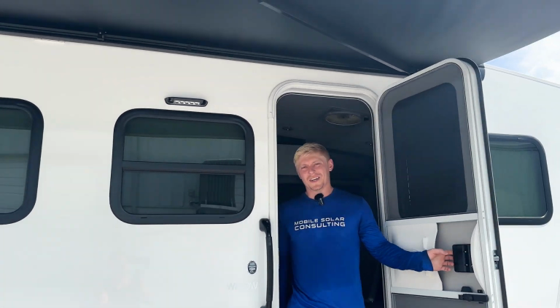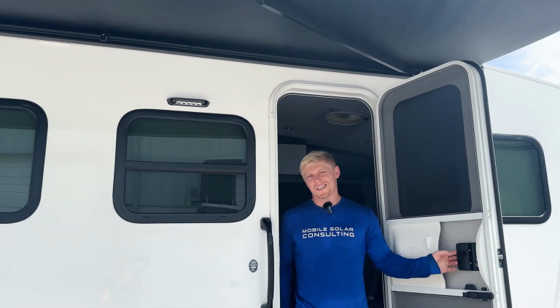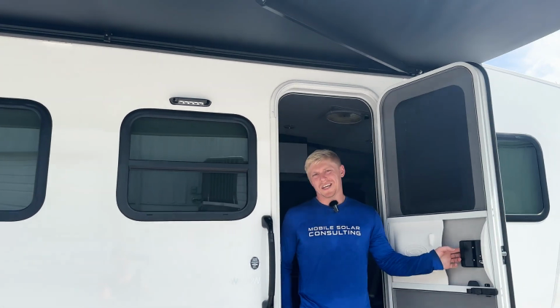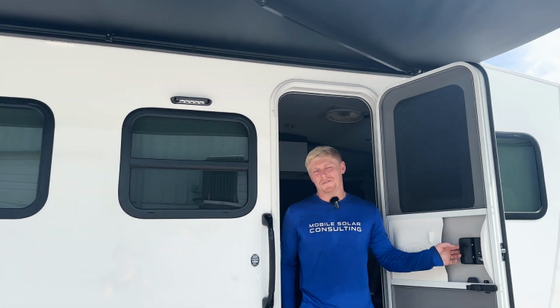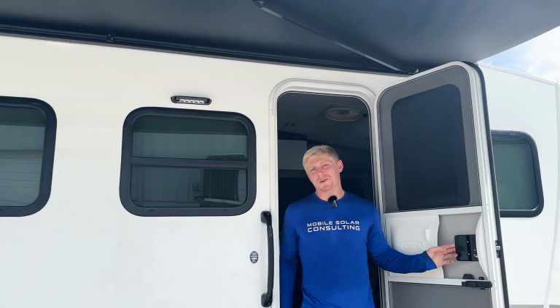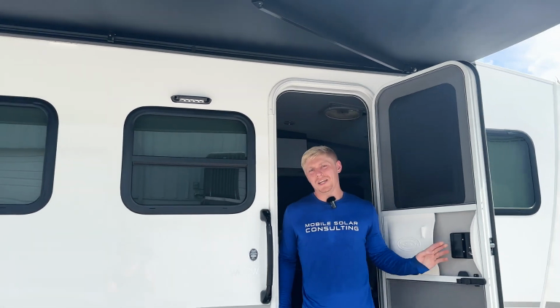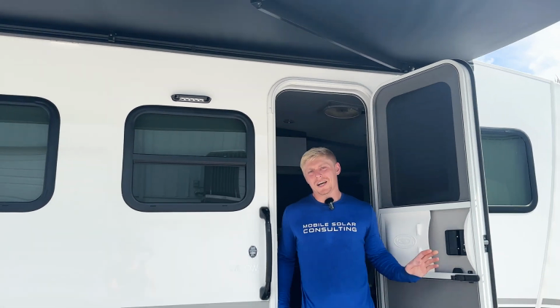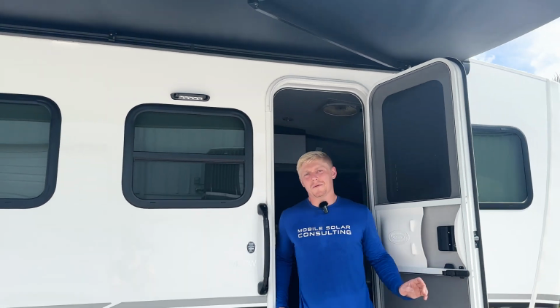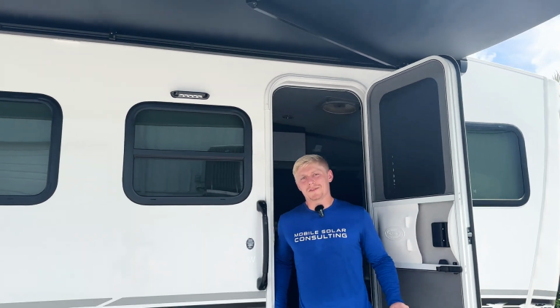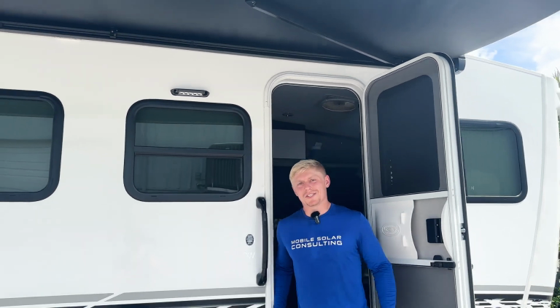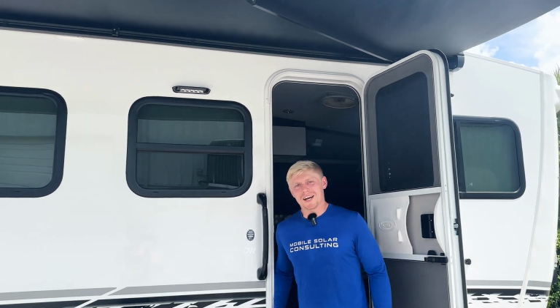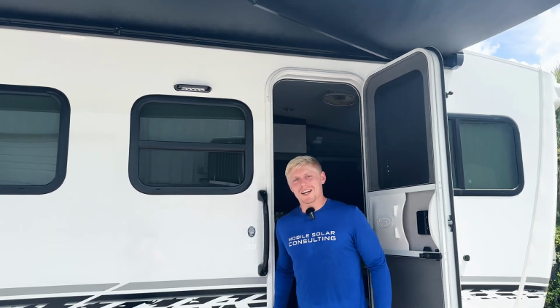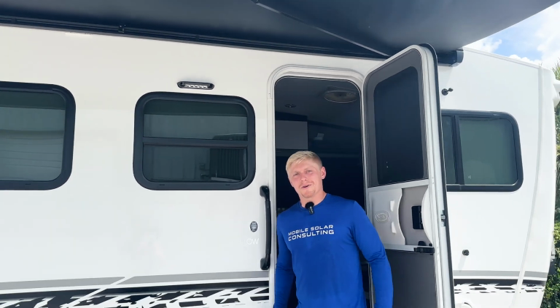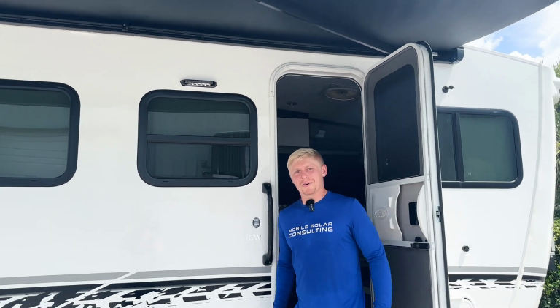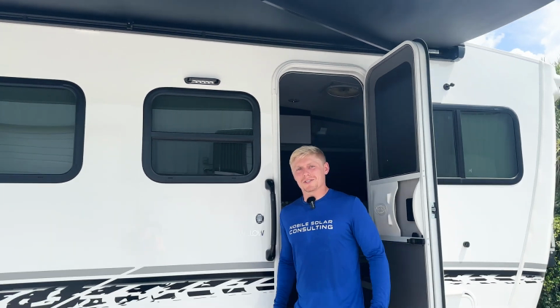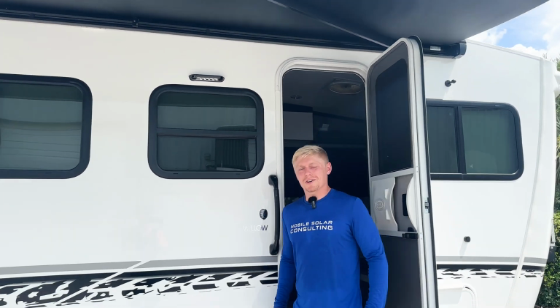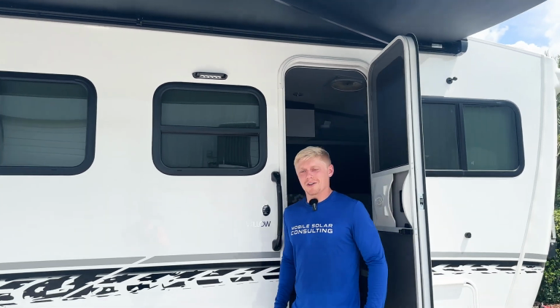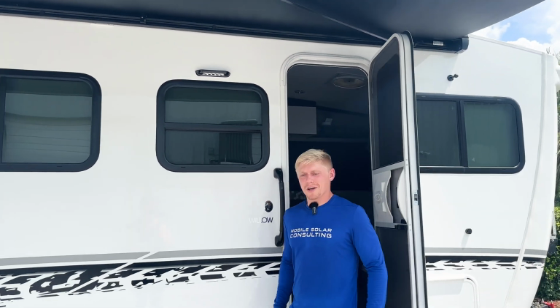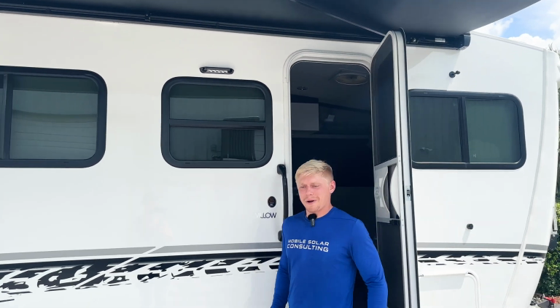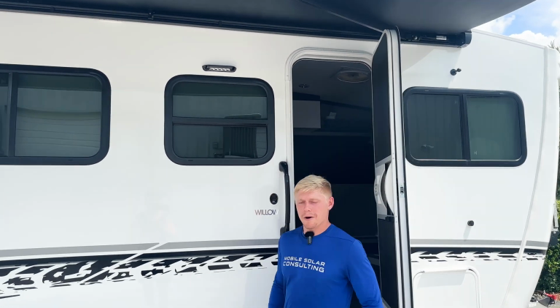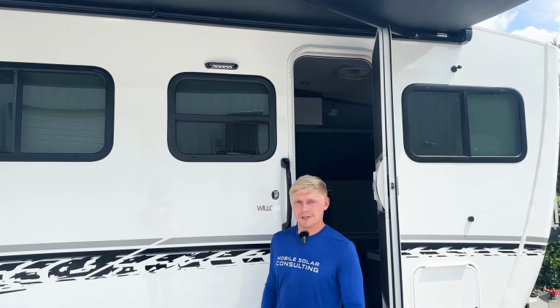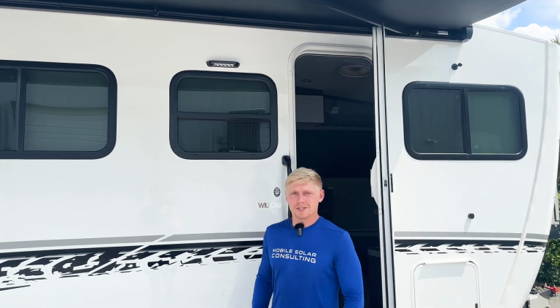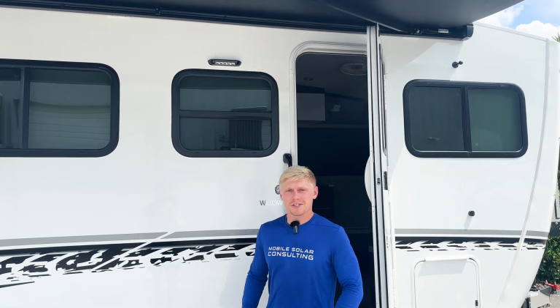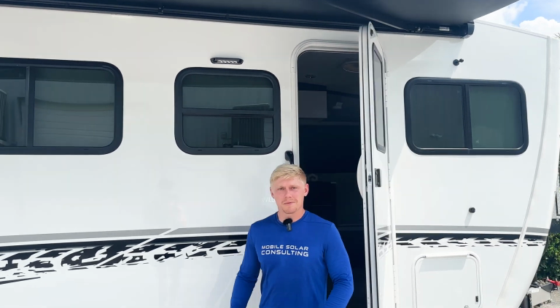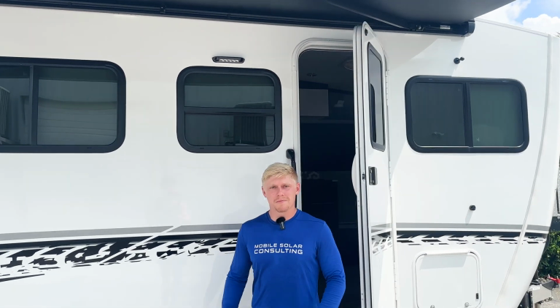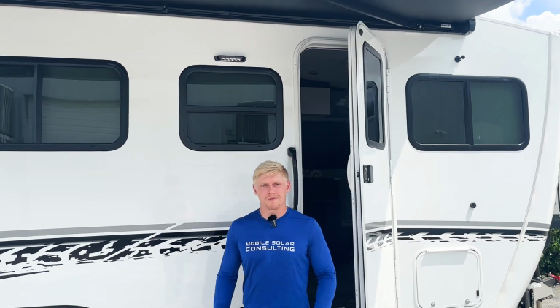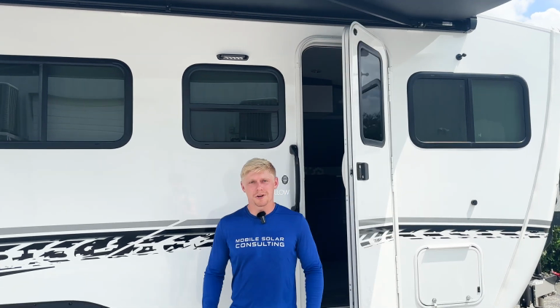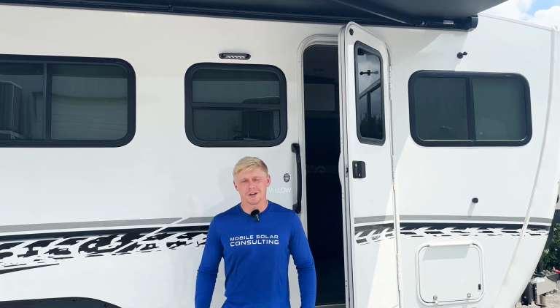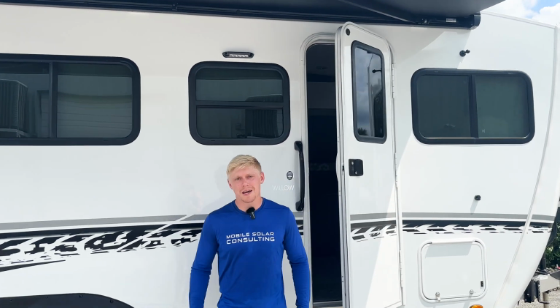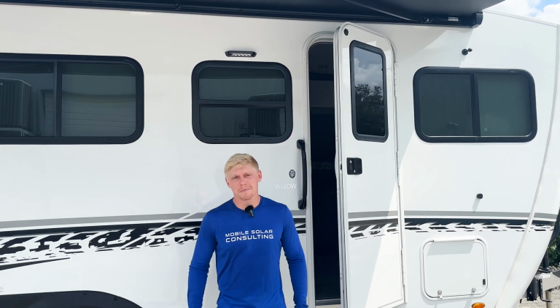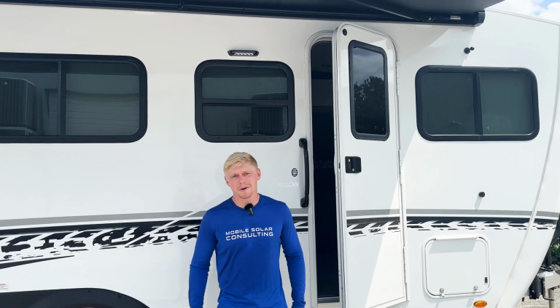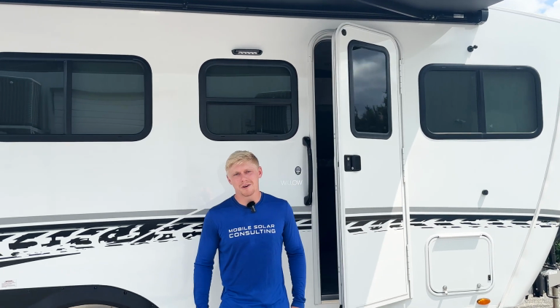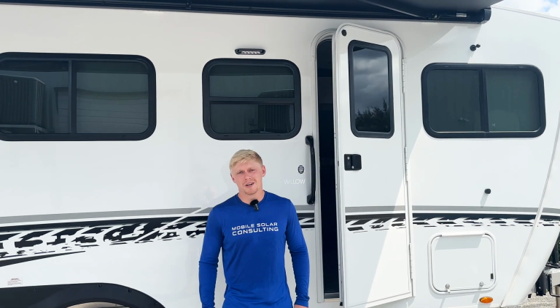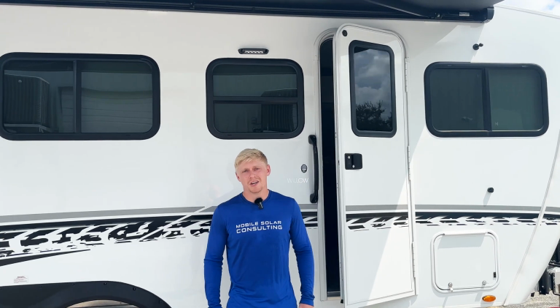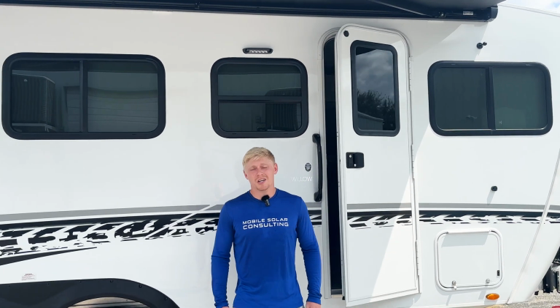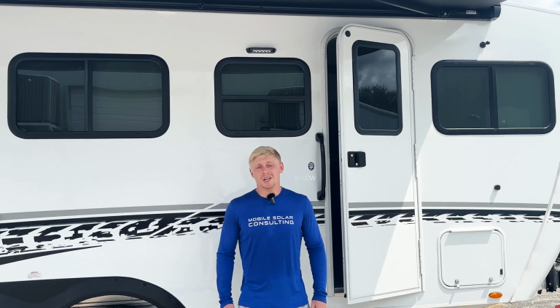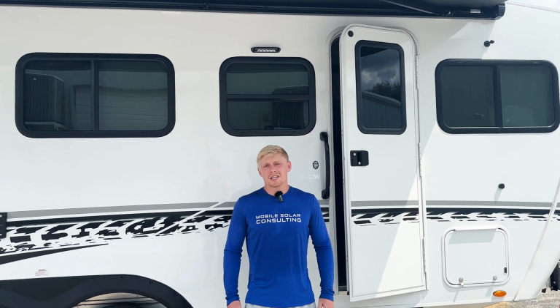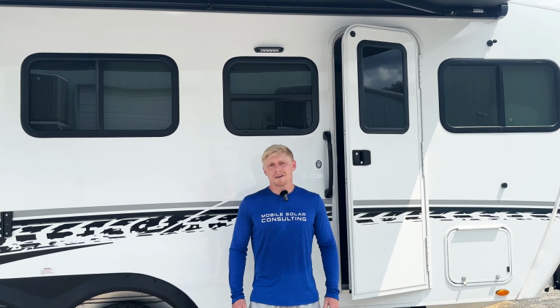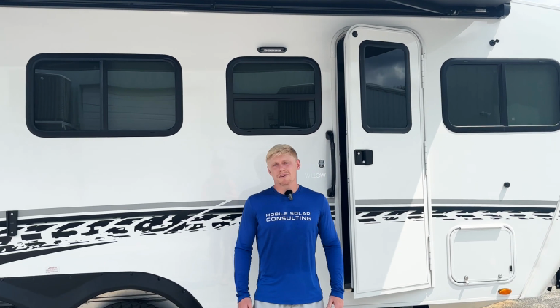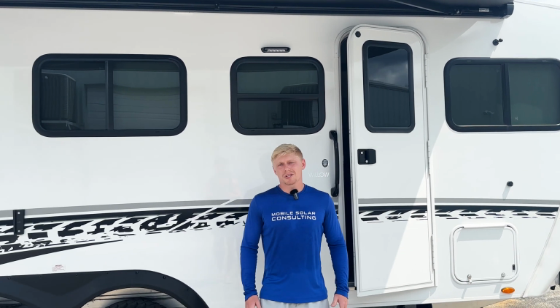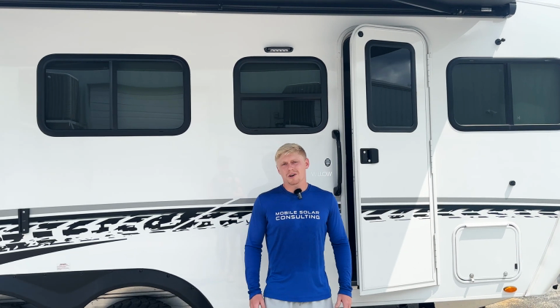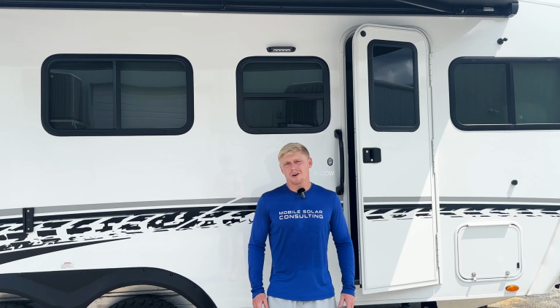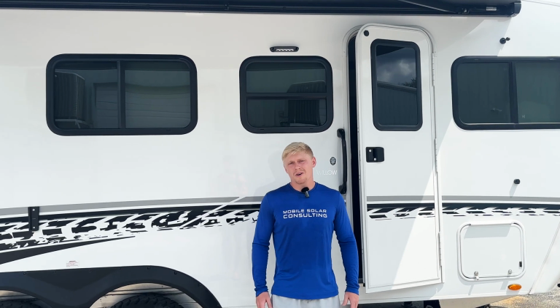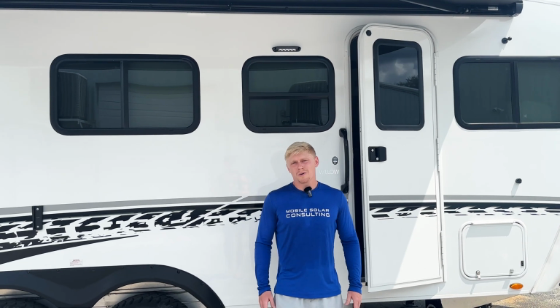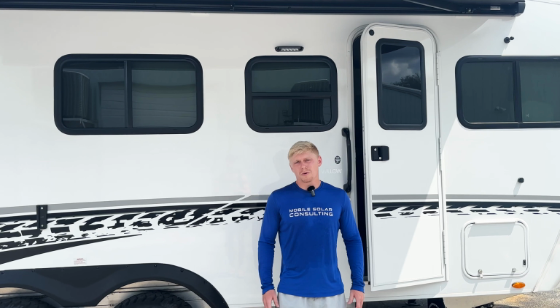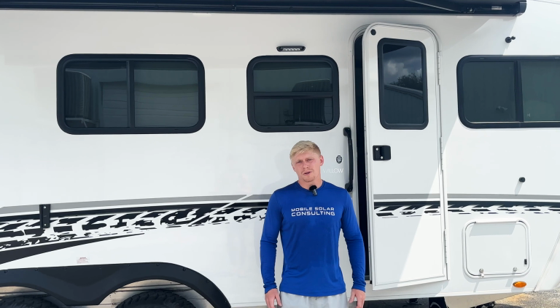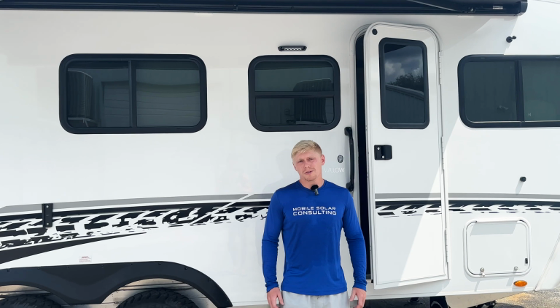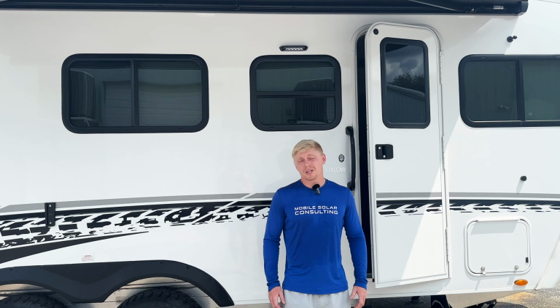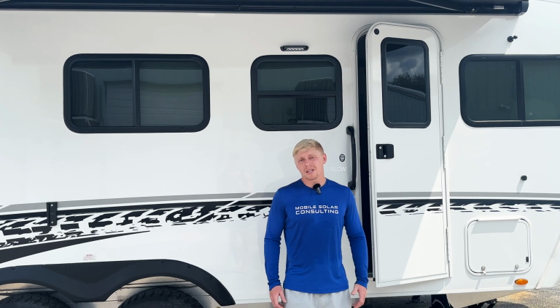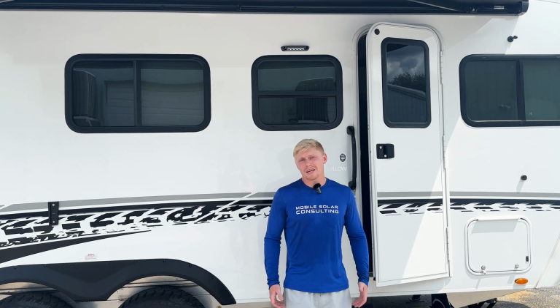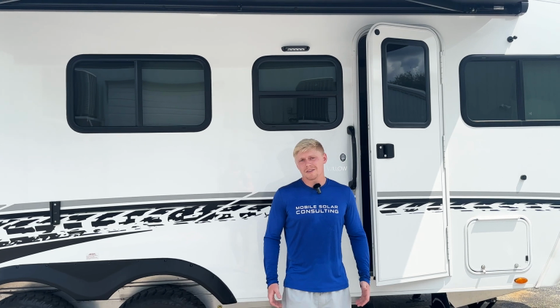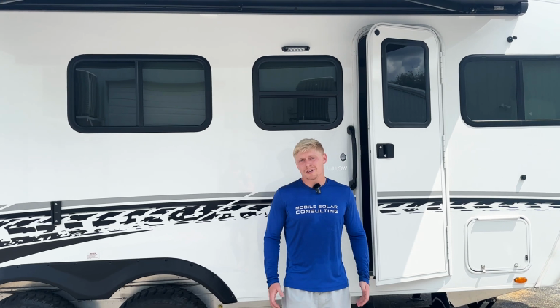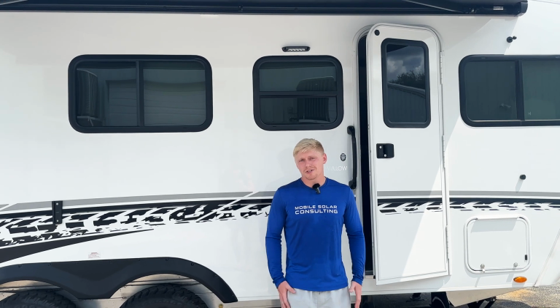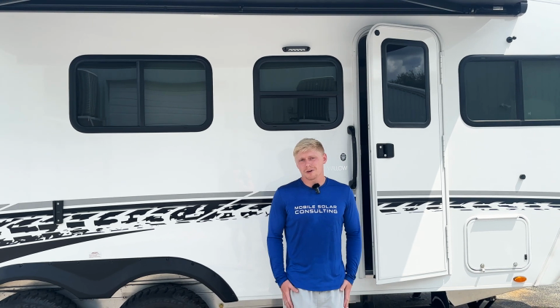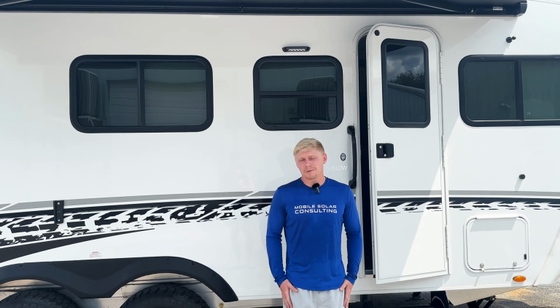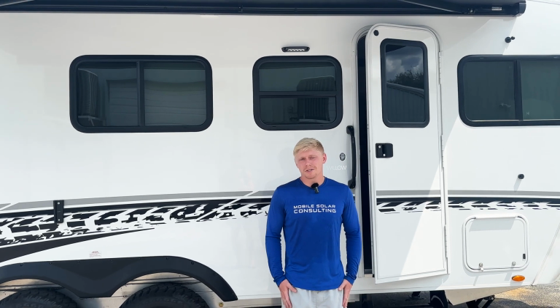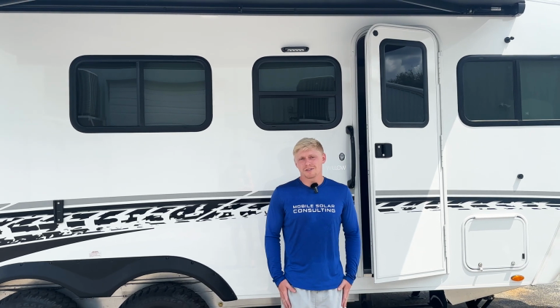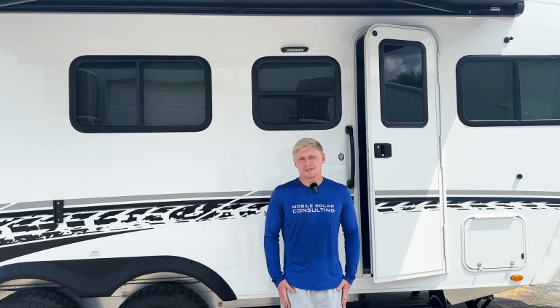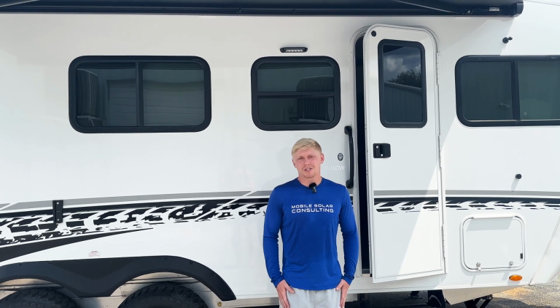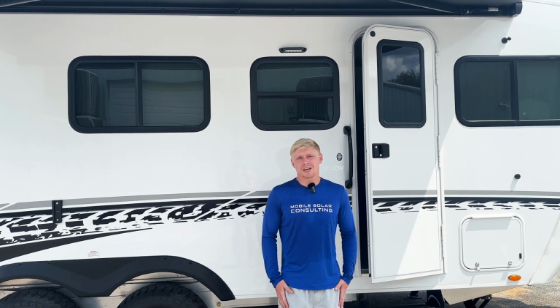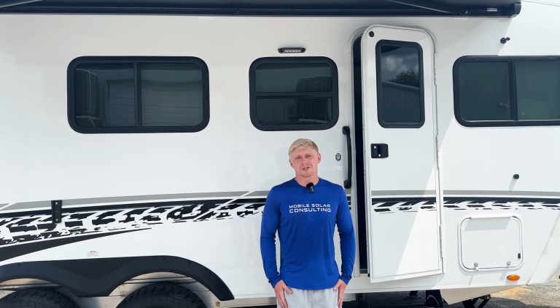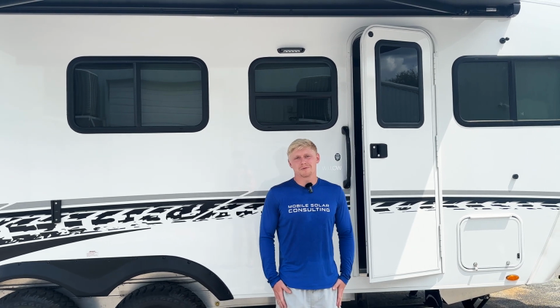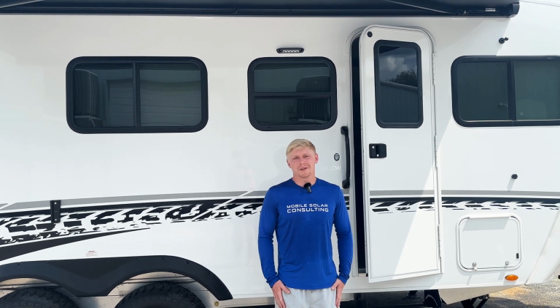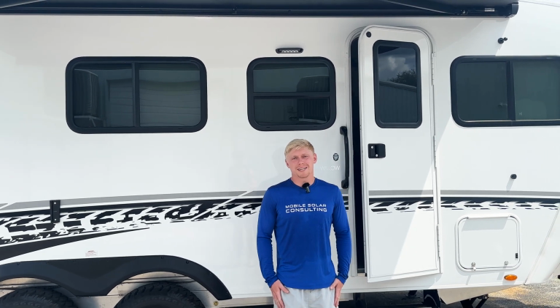If you need help designing or installing a power system for your camper, give us a call or use the link in the description to schedule a meeting.